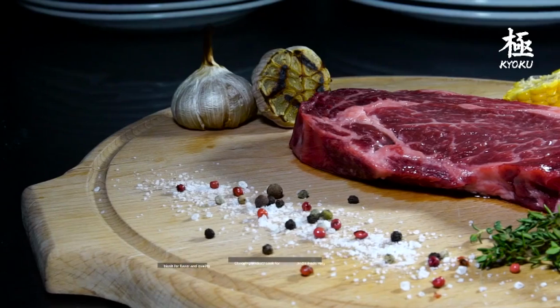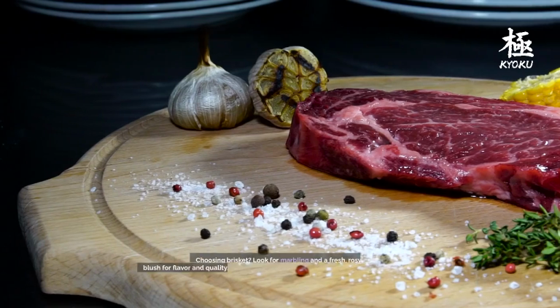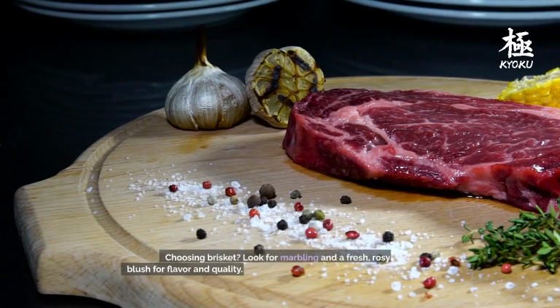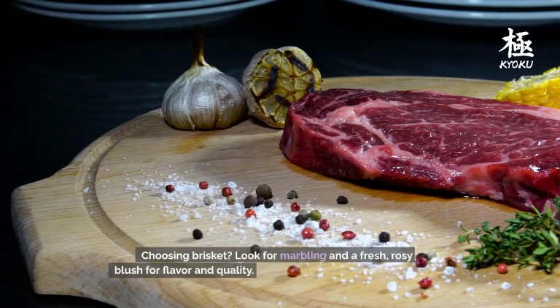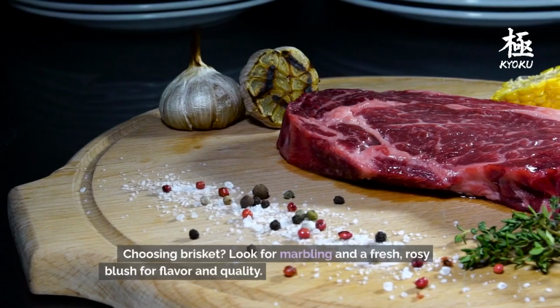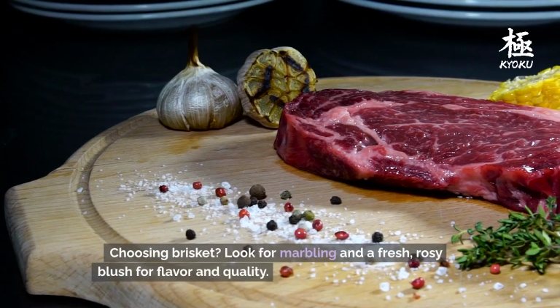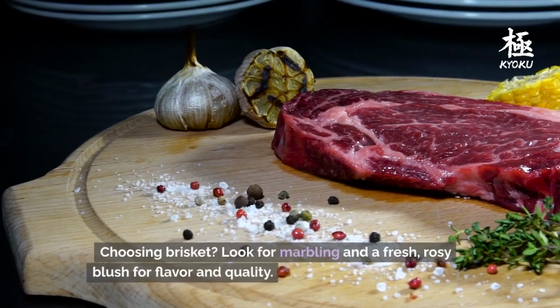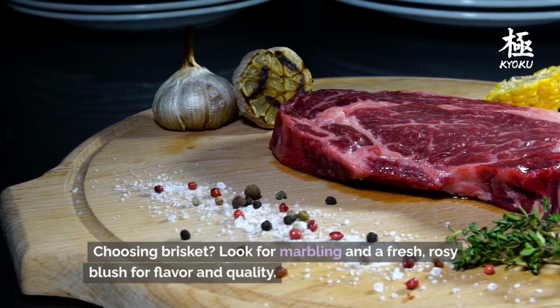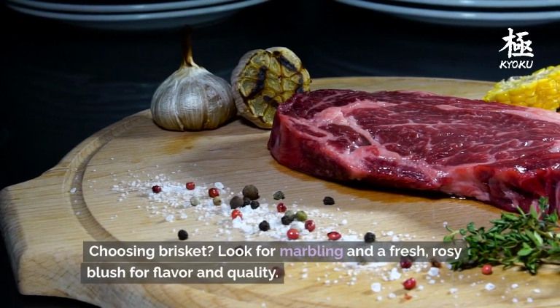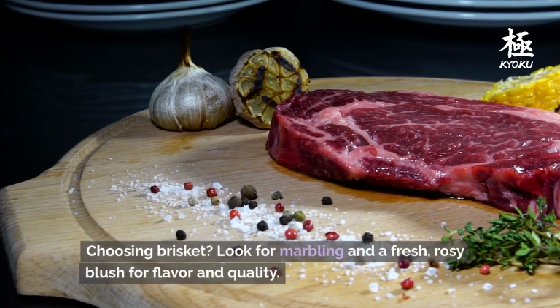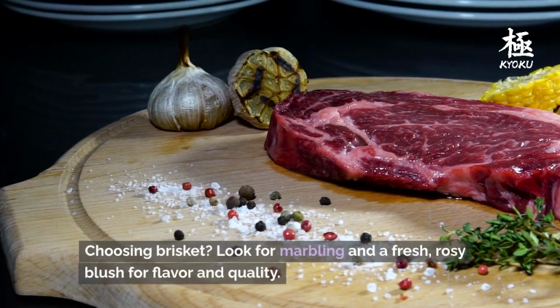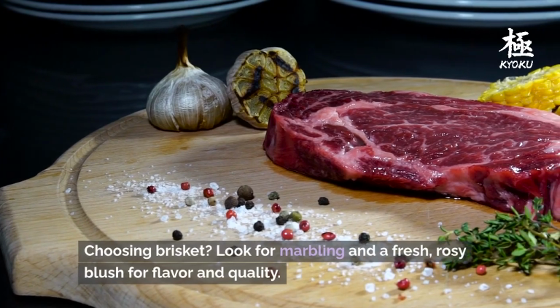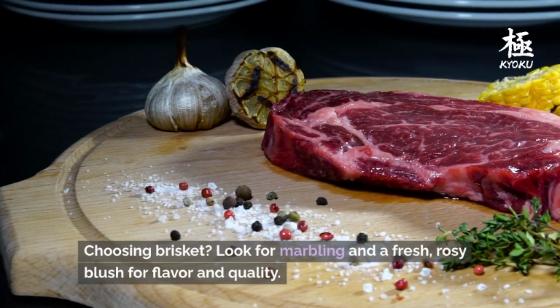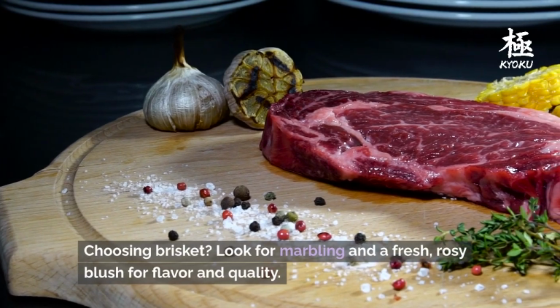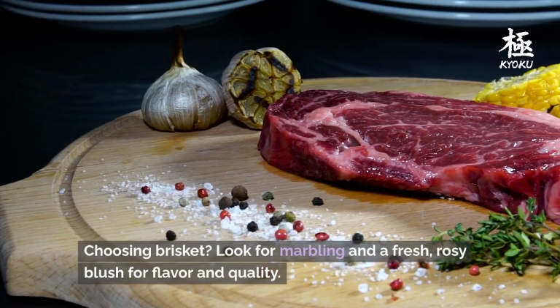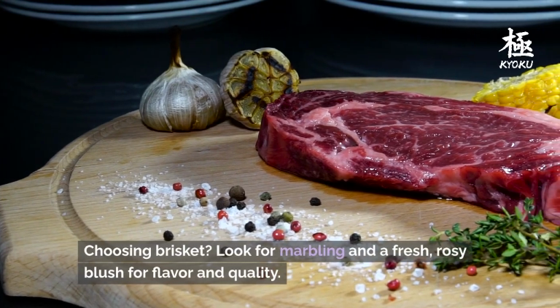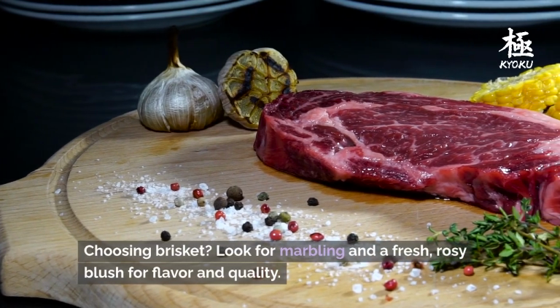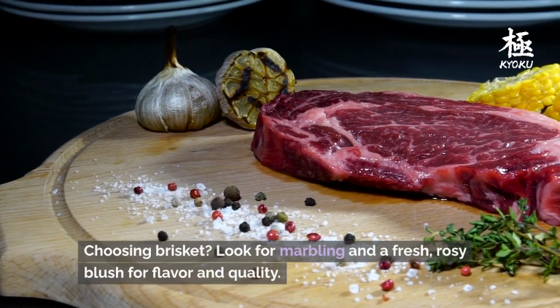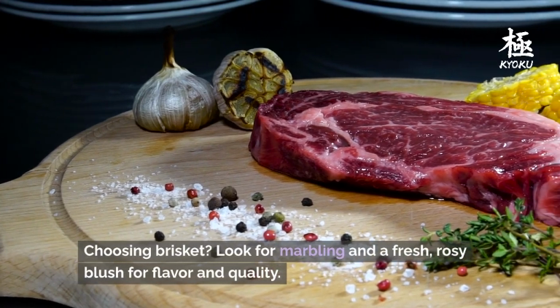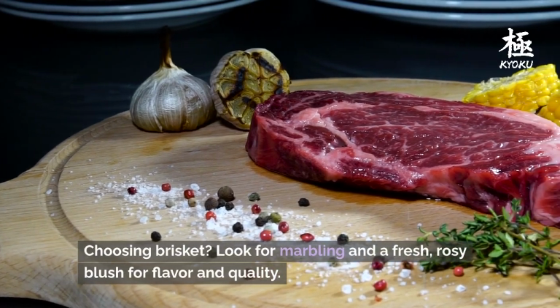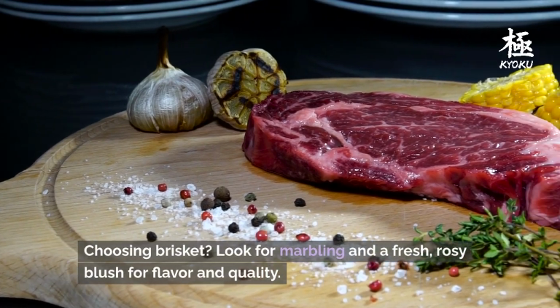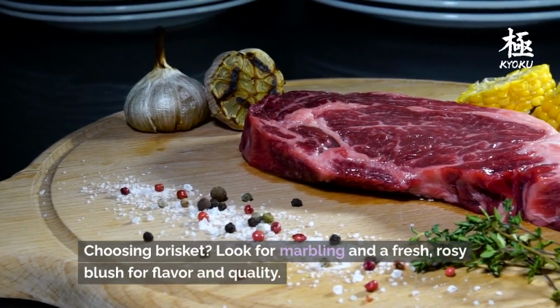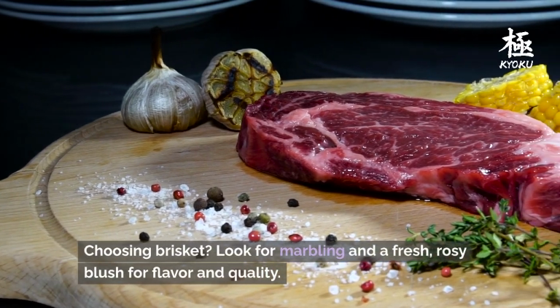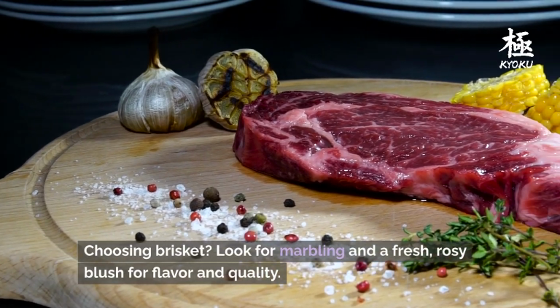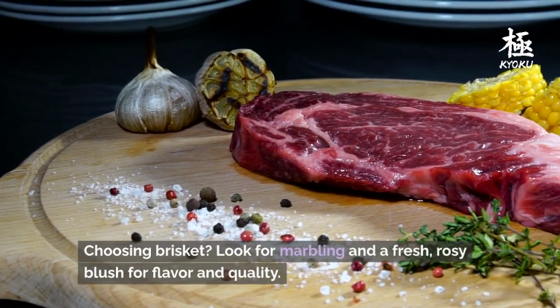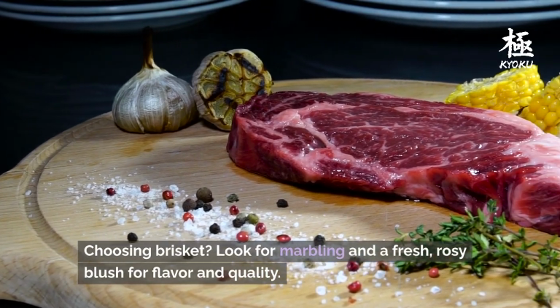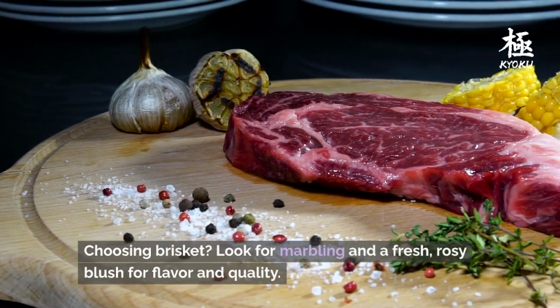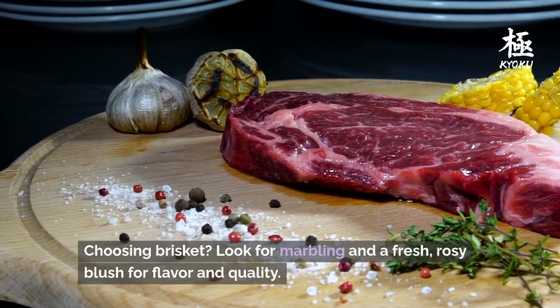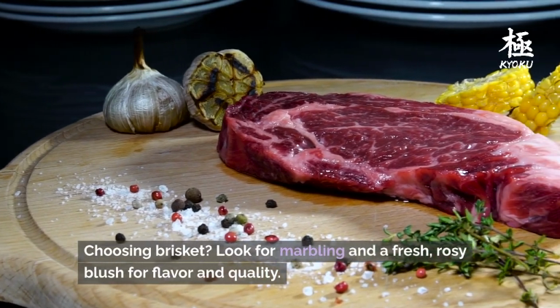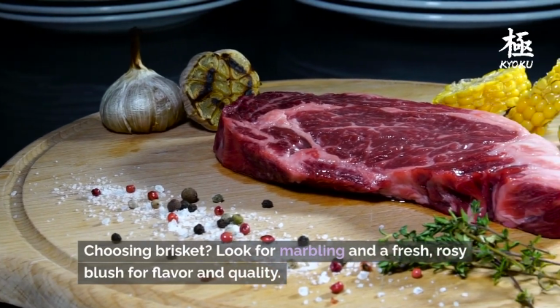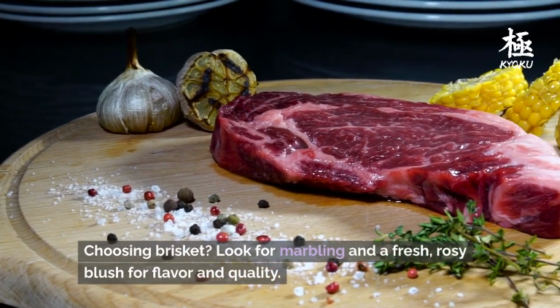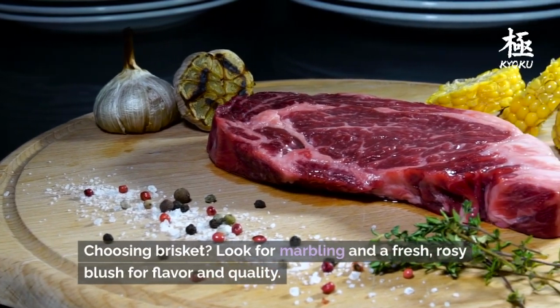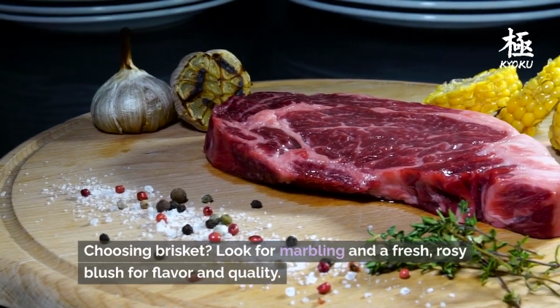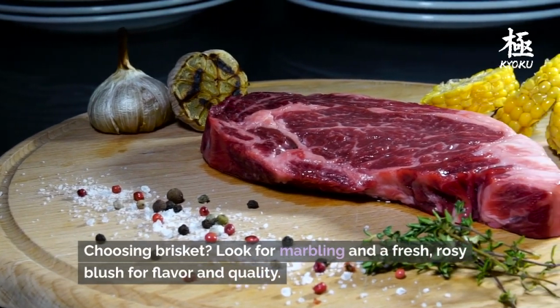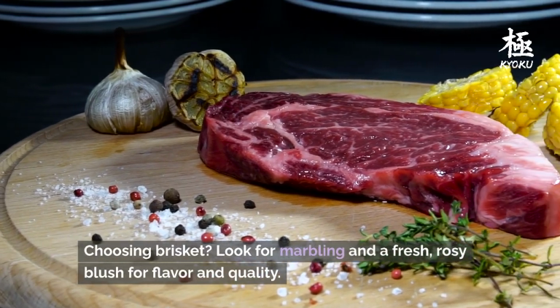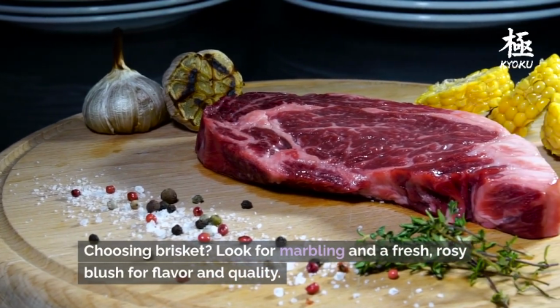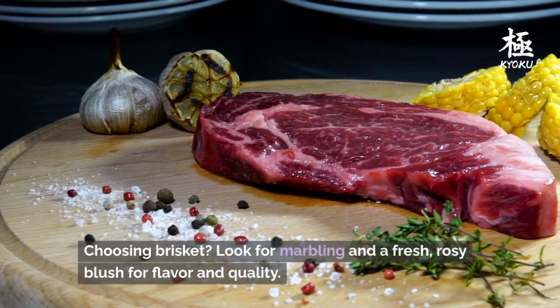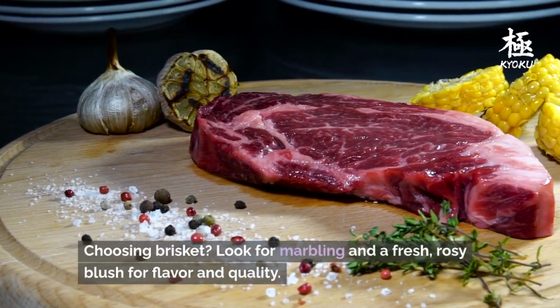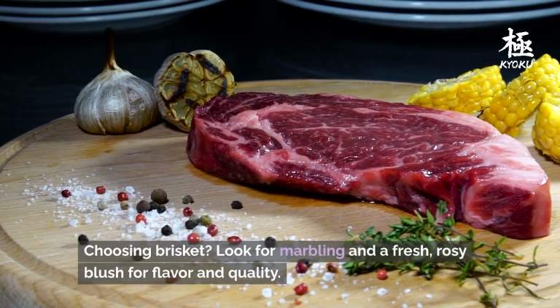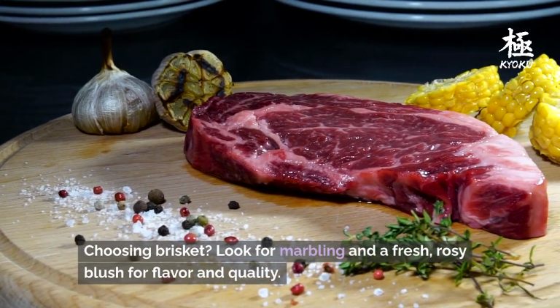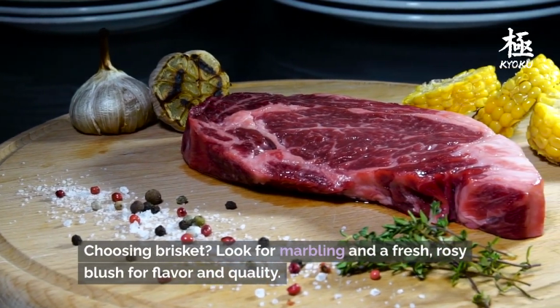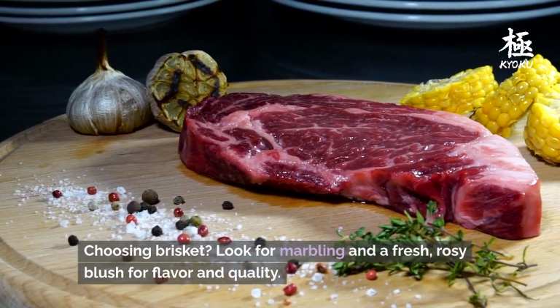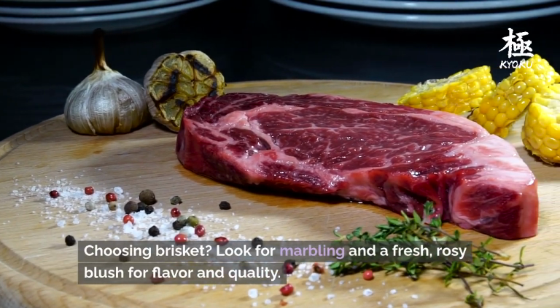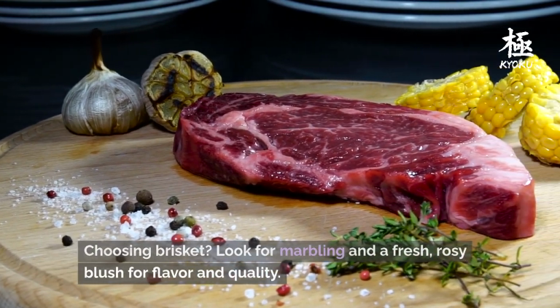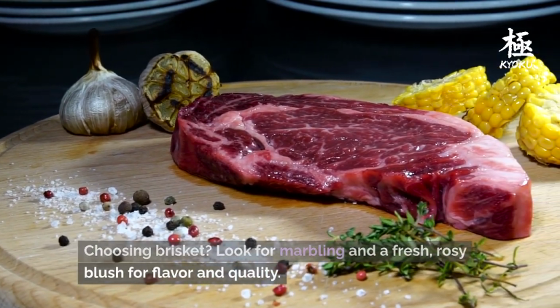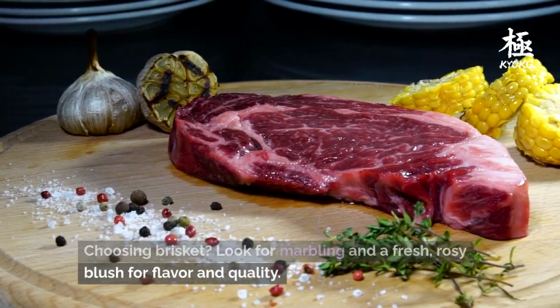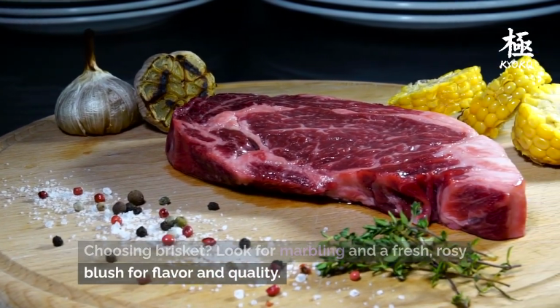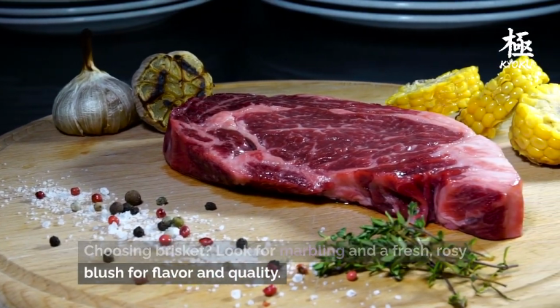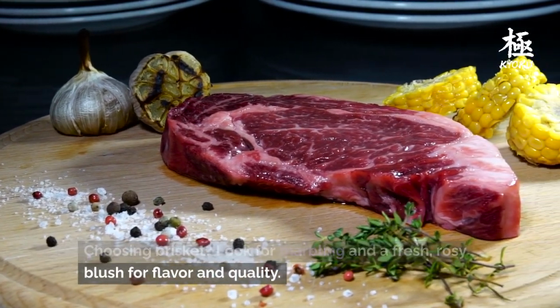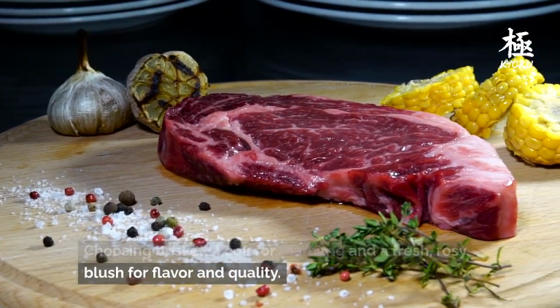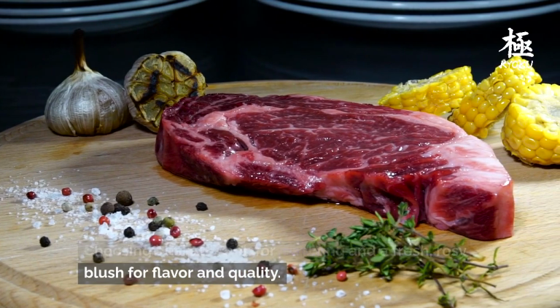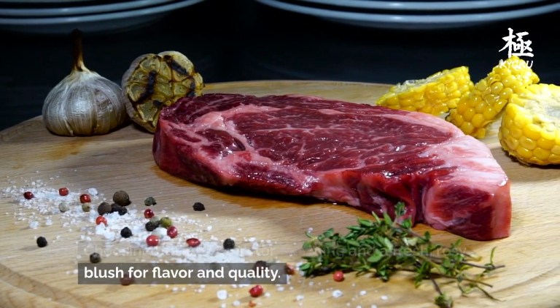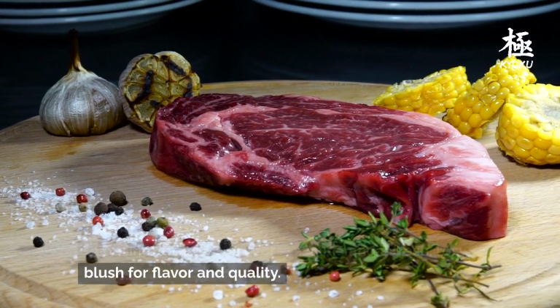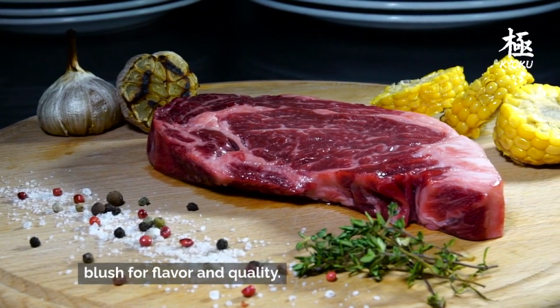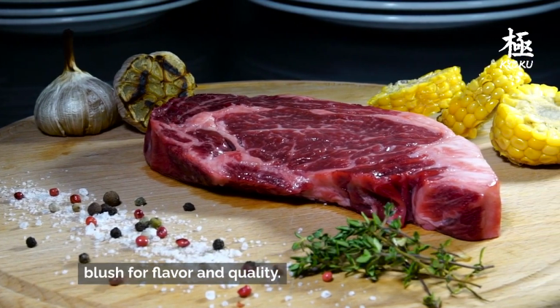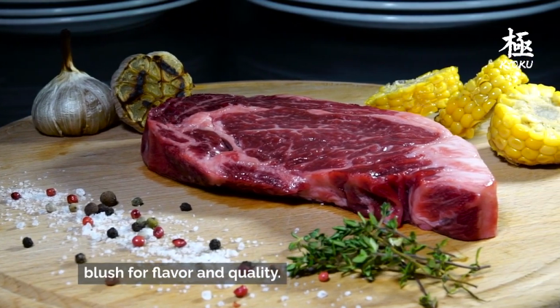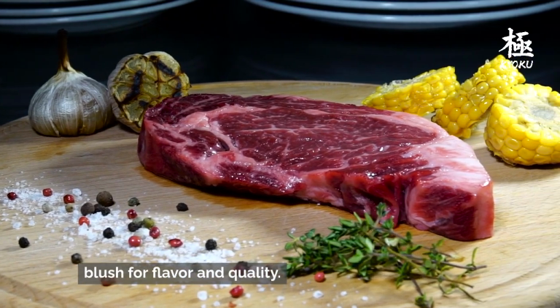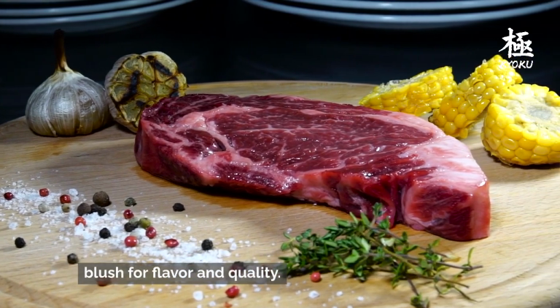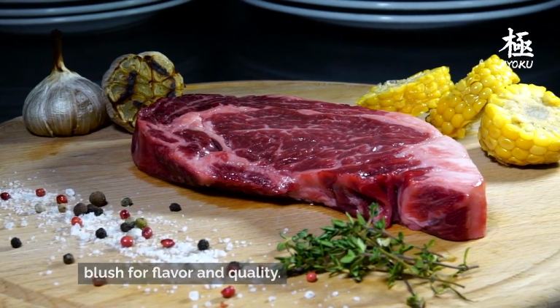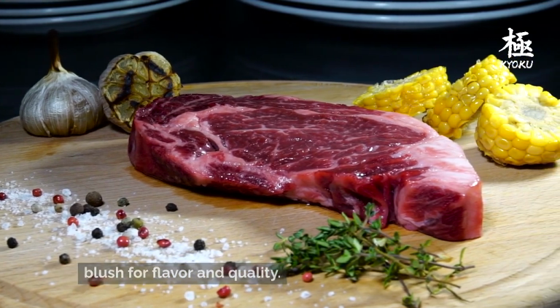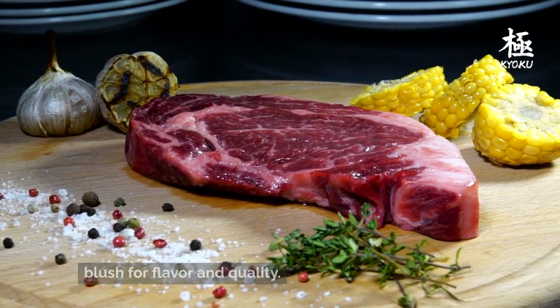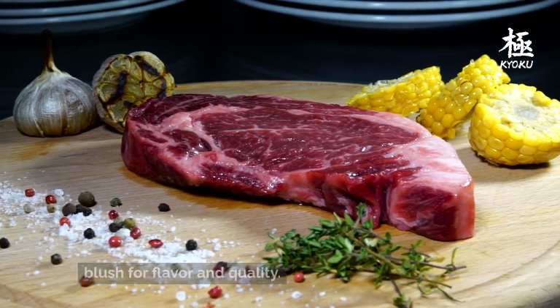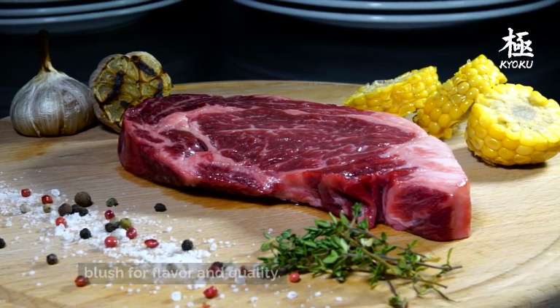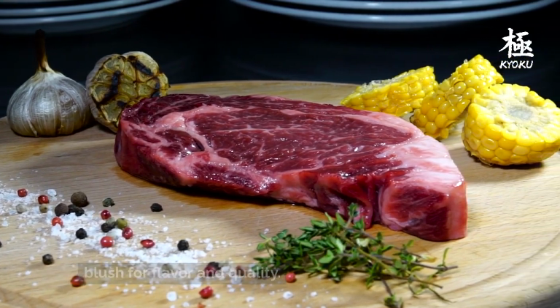Choosing brisket: look for marbling and a fresh, rosy blush for flavor and quality.